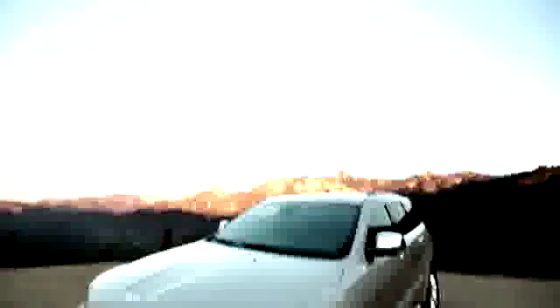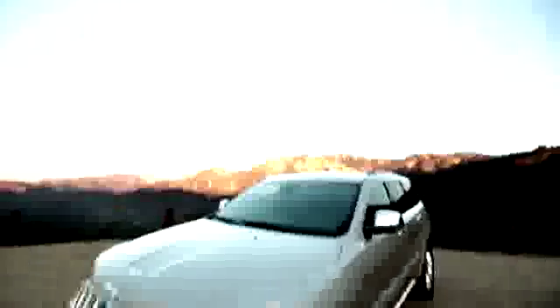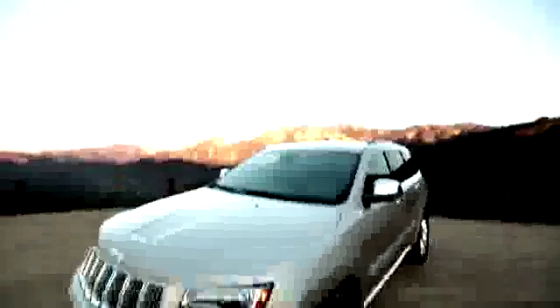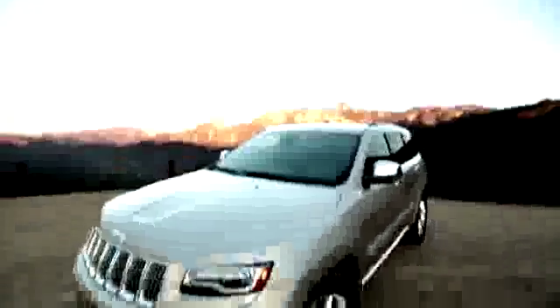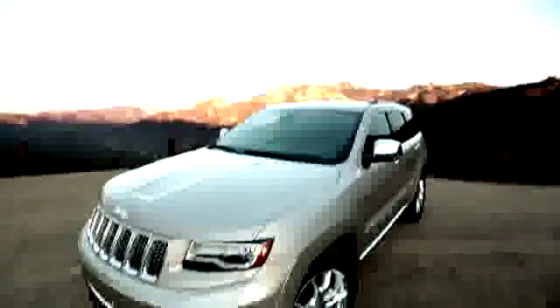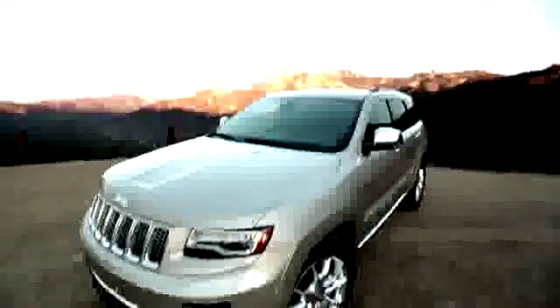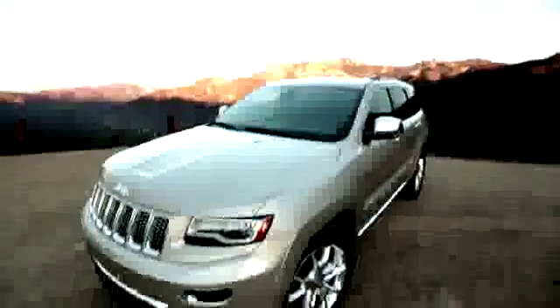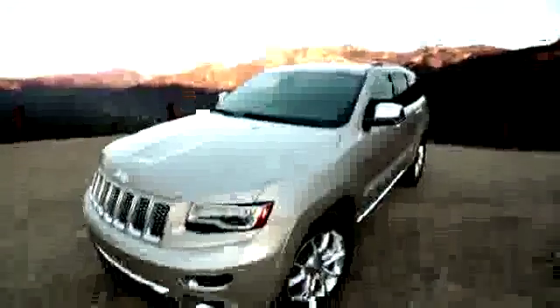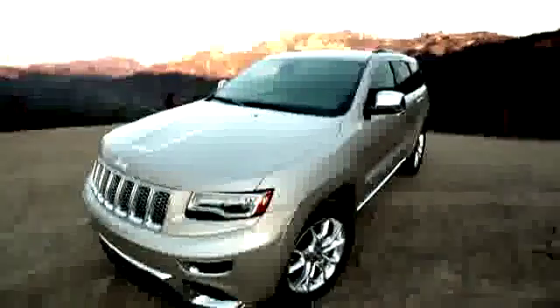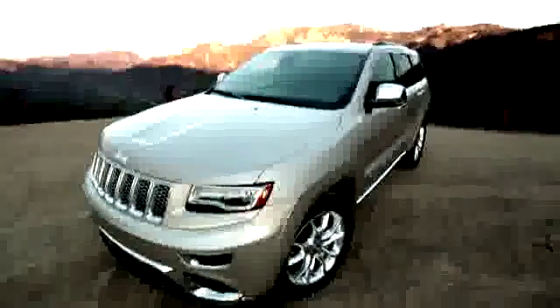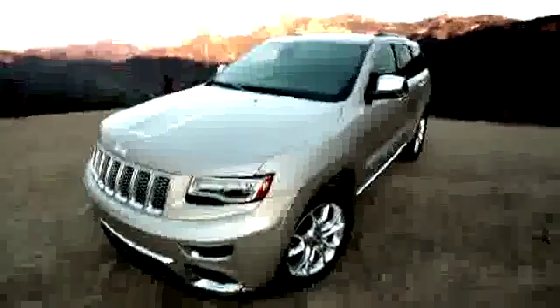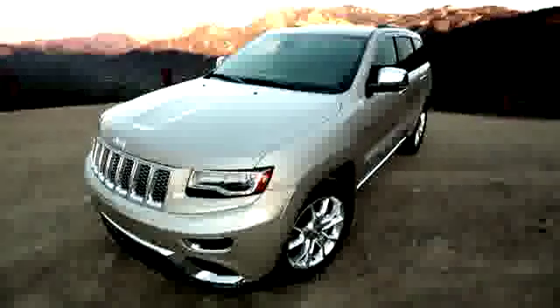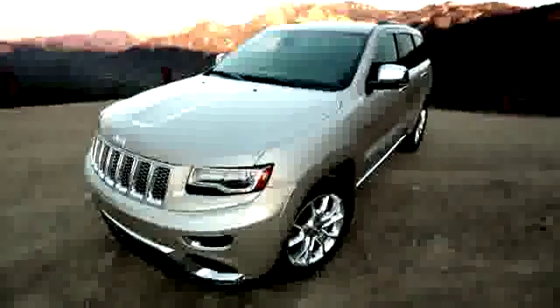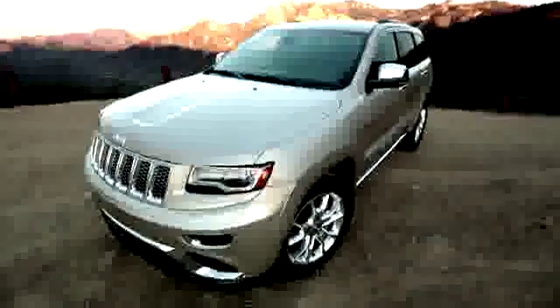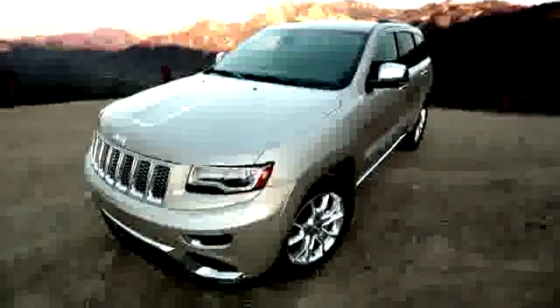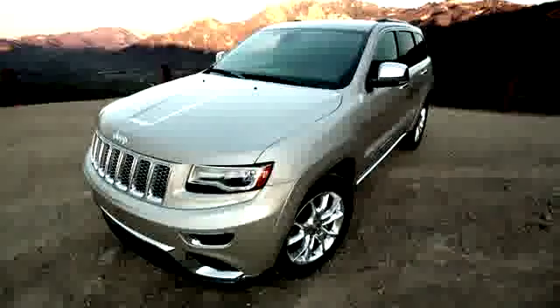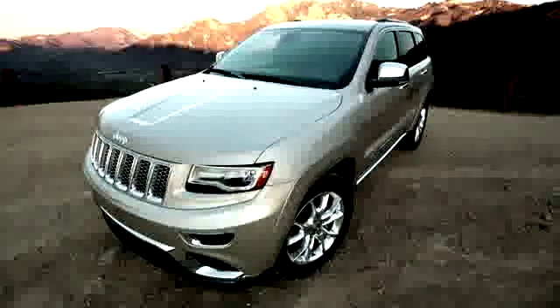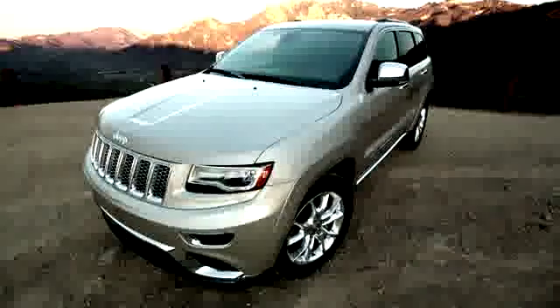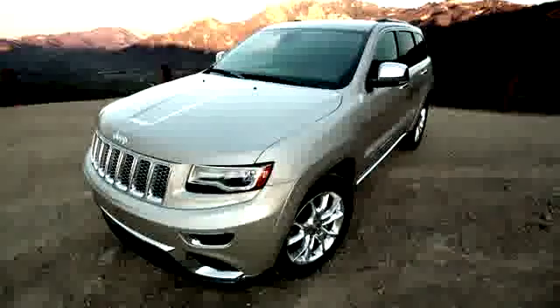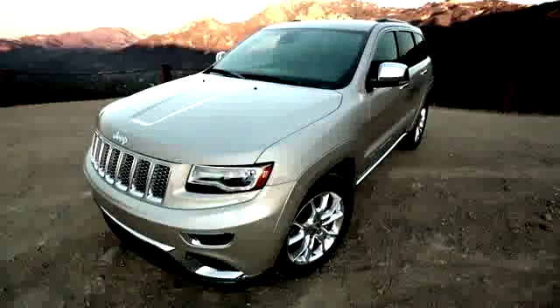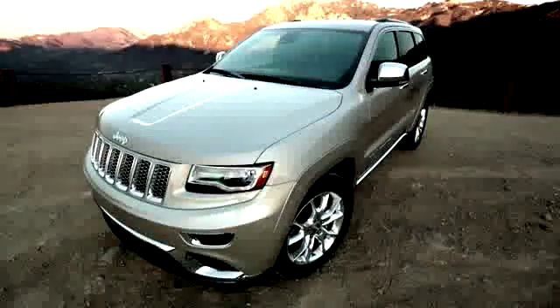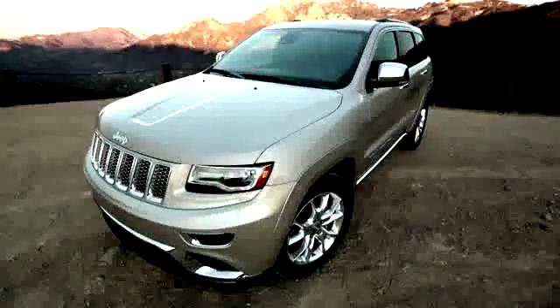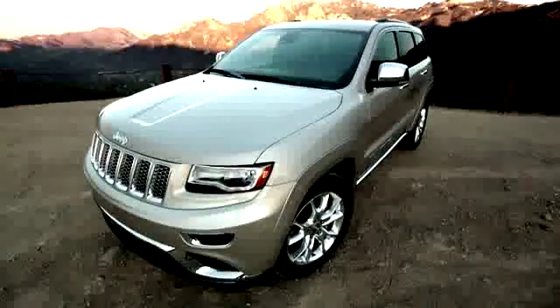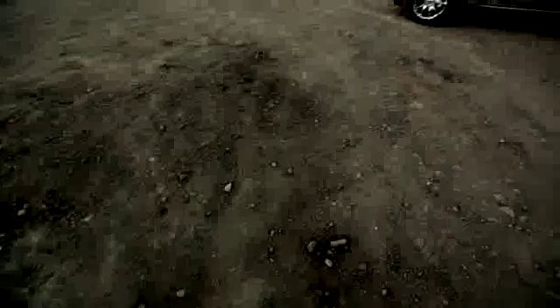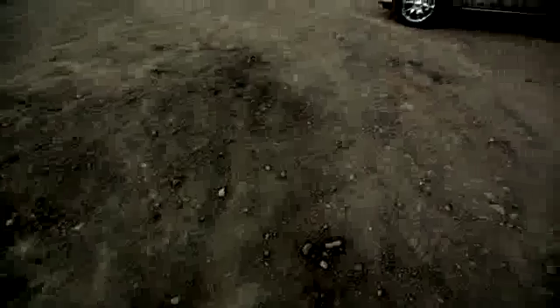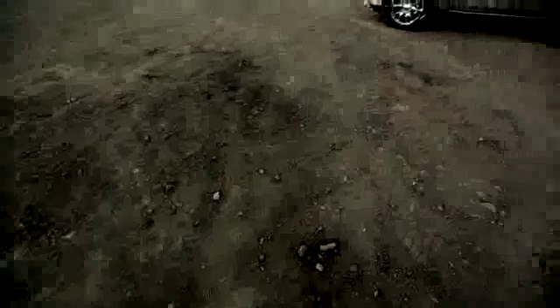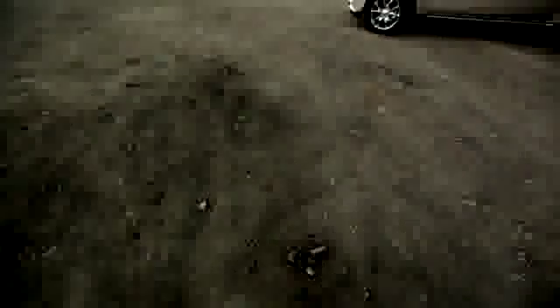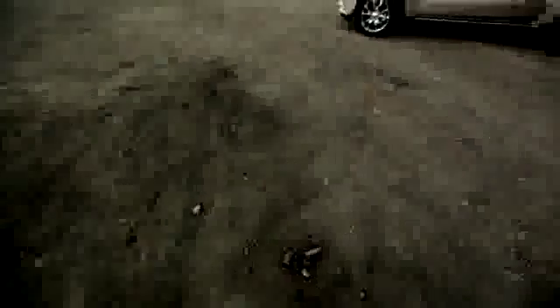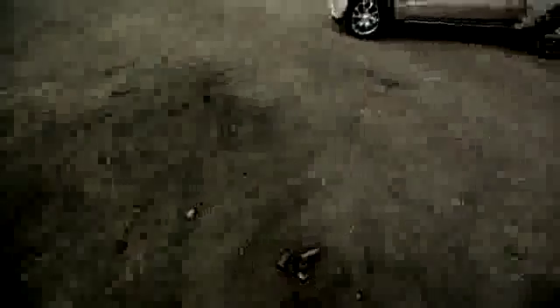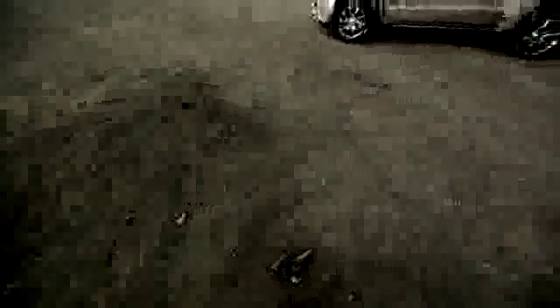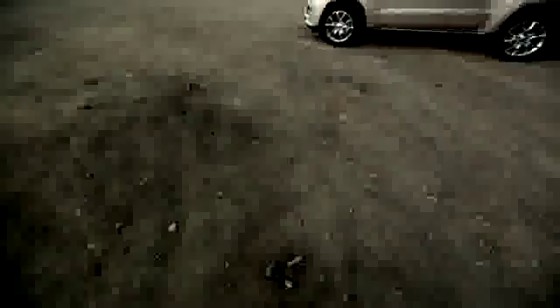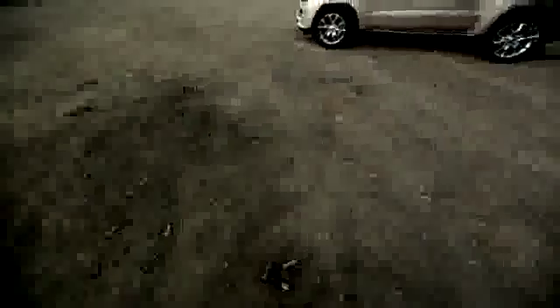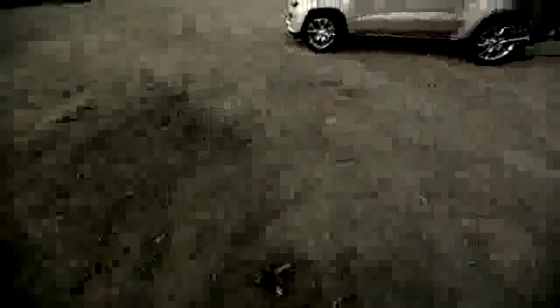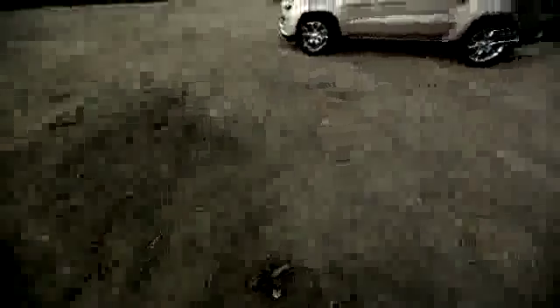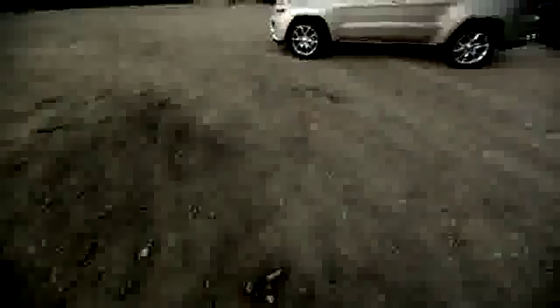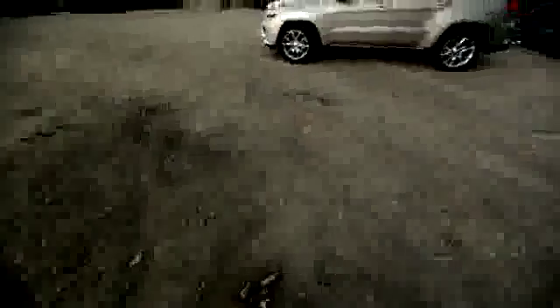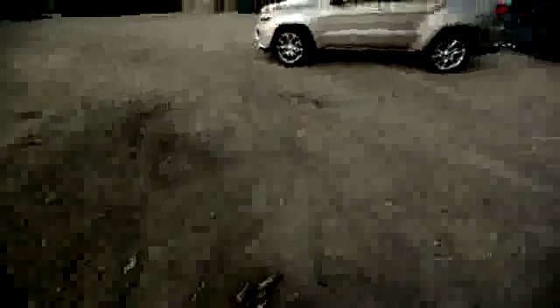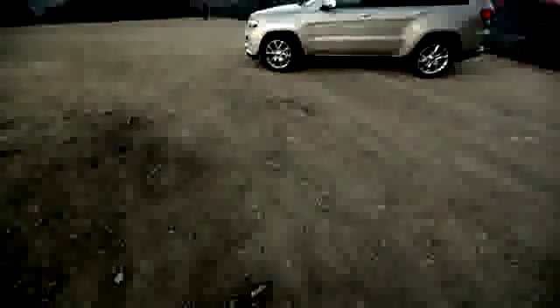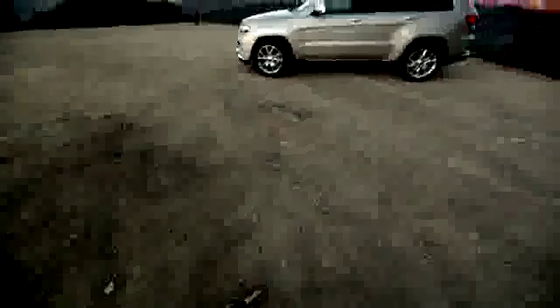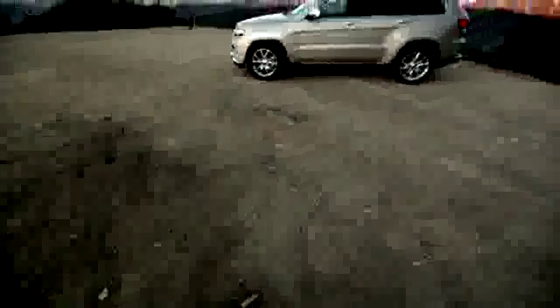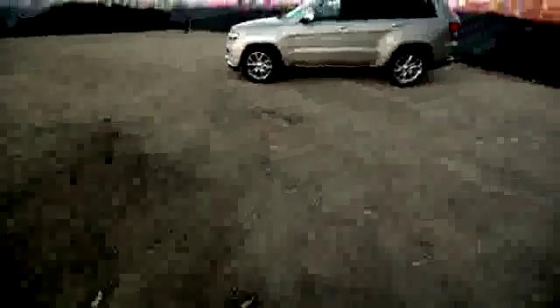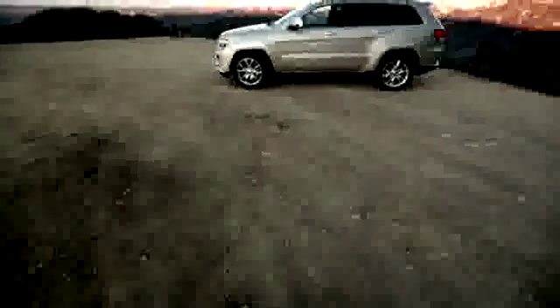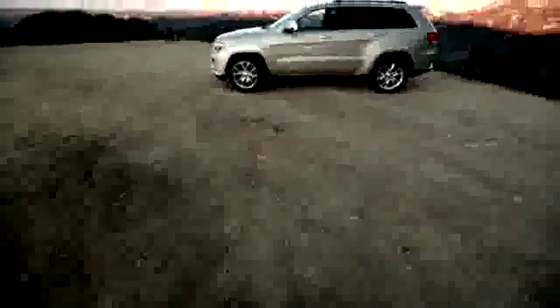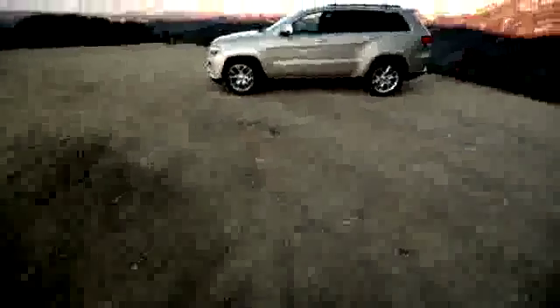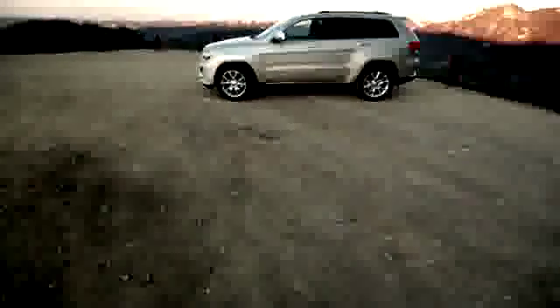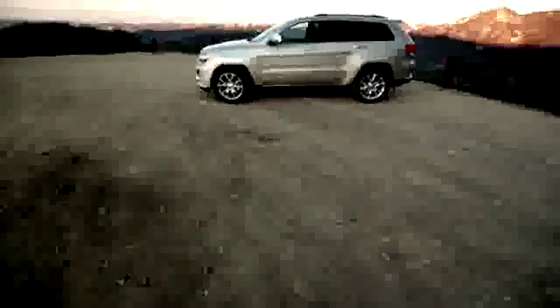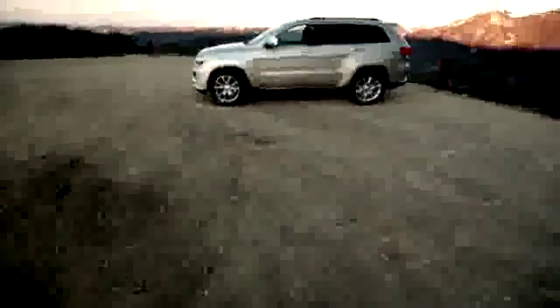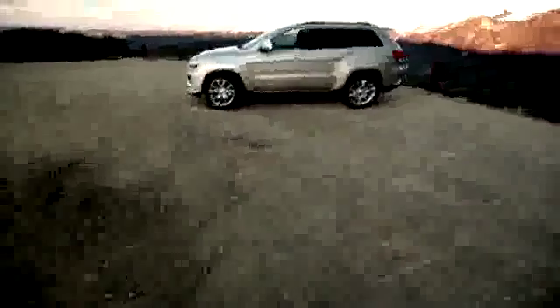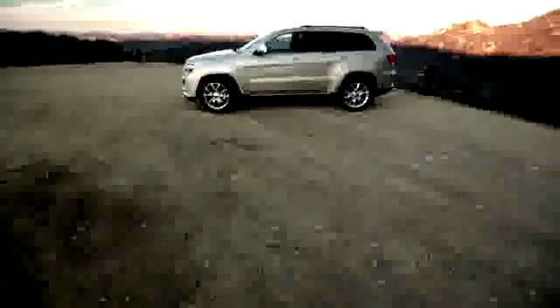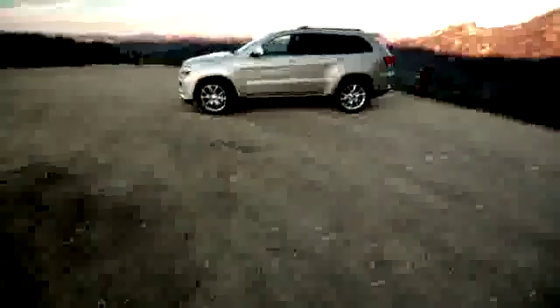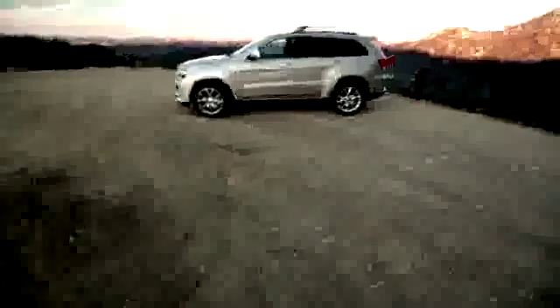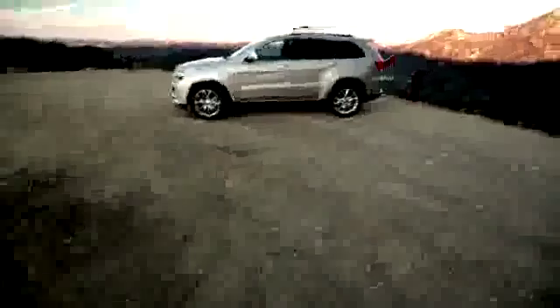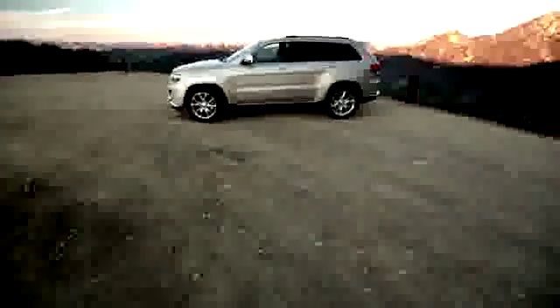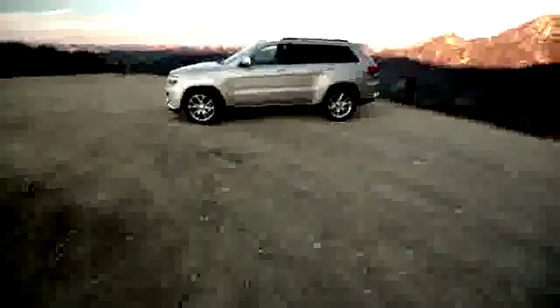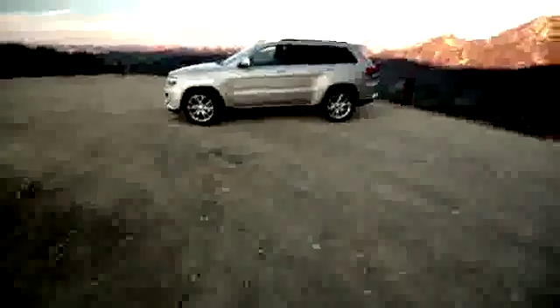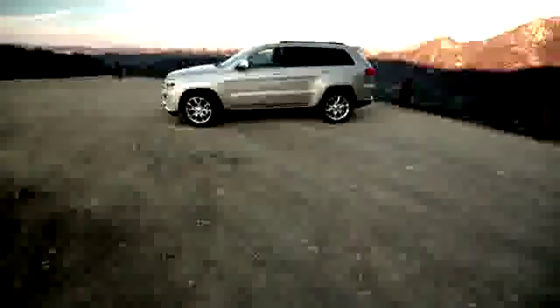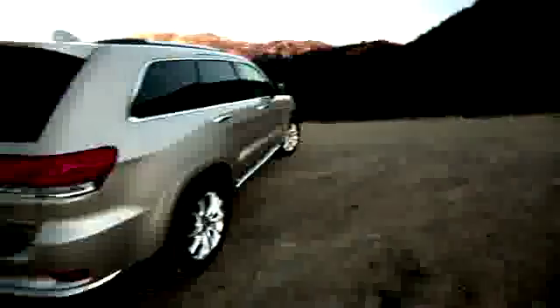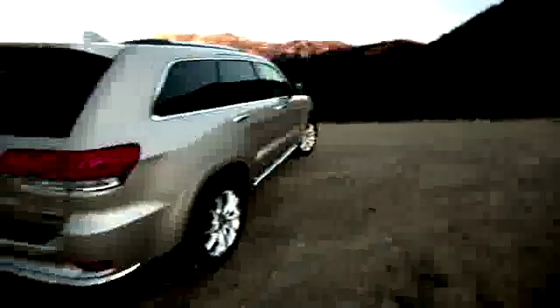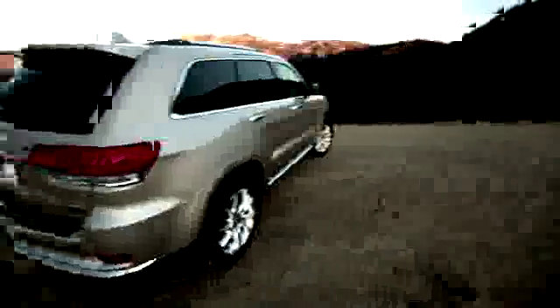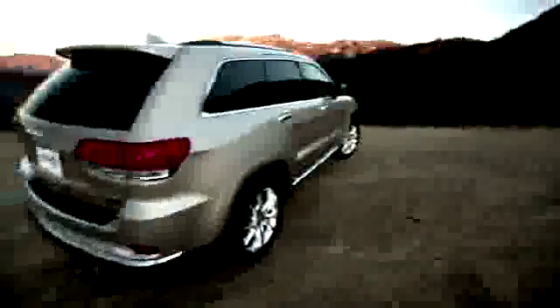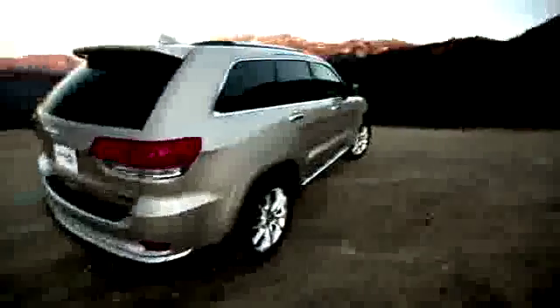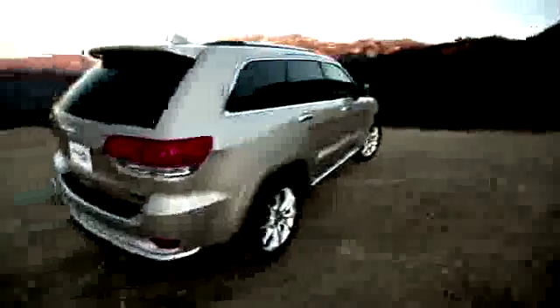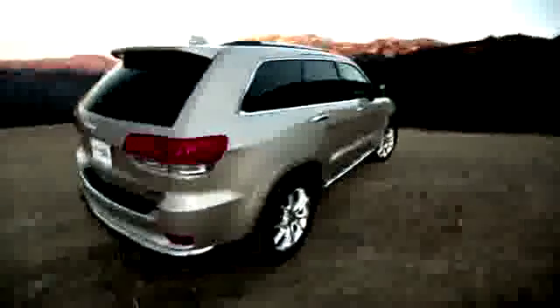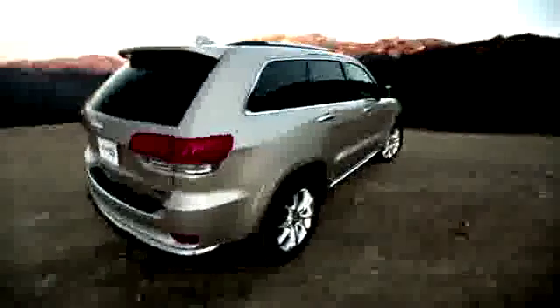Massively refined, packed with technology, and offered with modern engines that are more efficient than you might think.